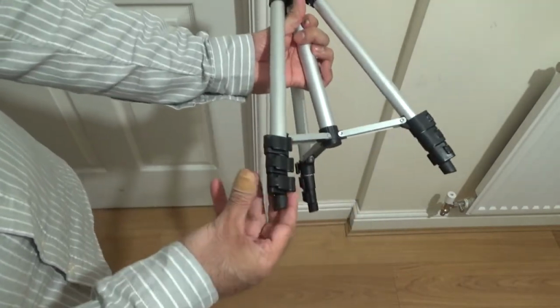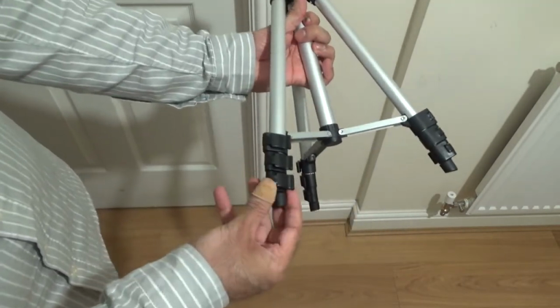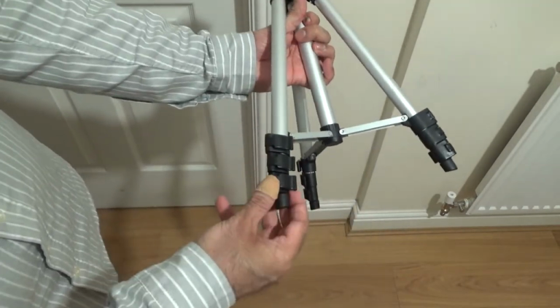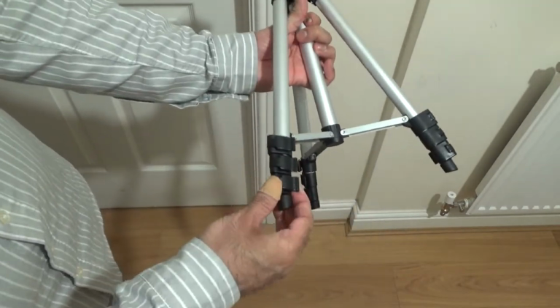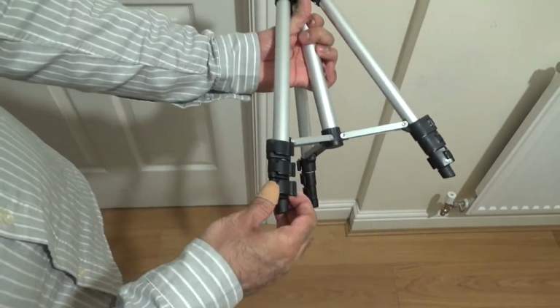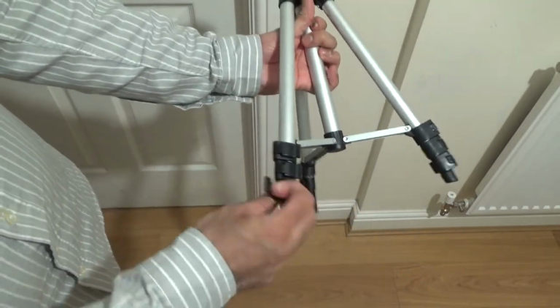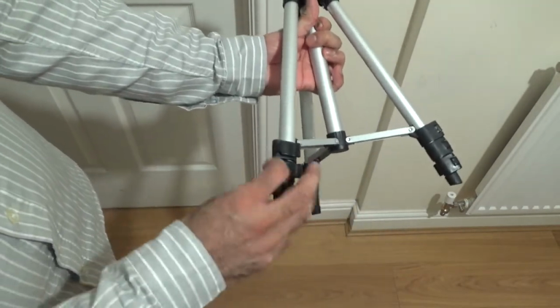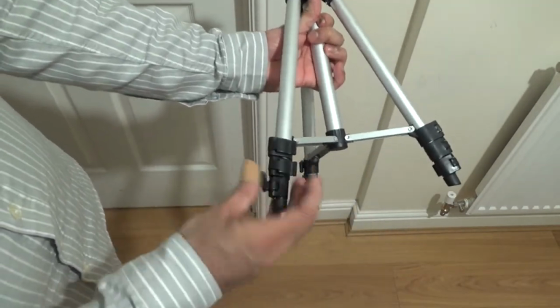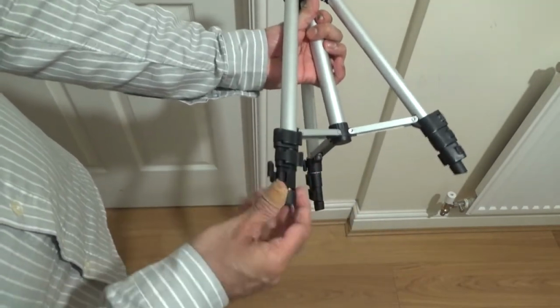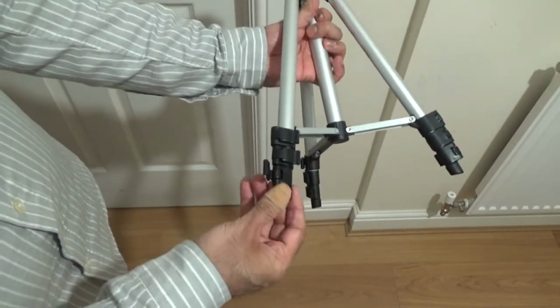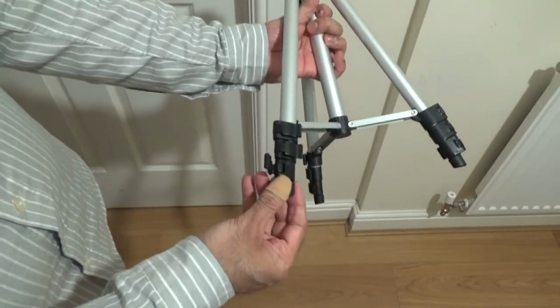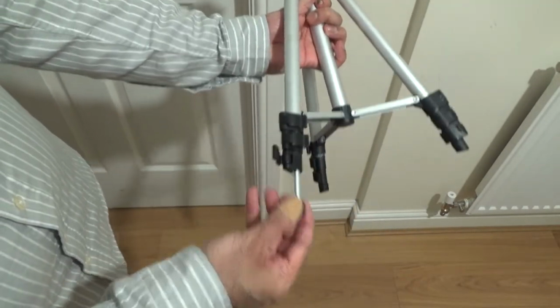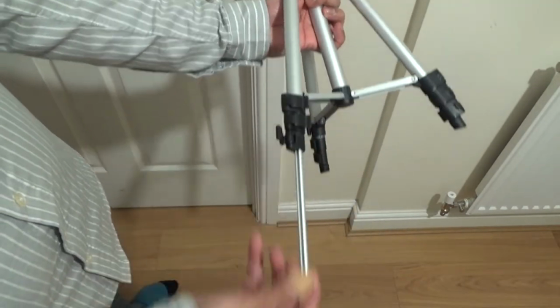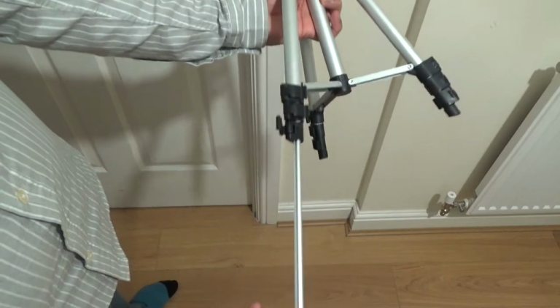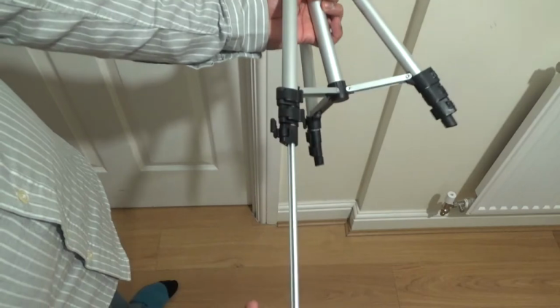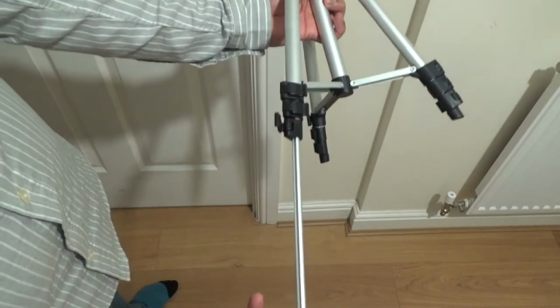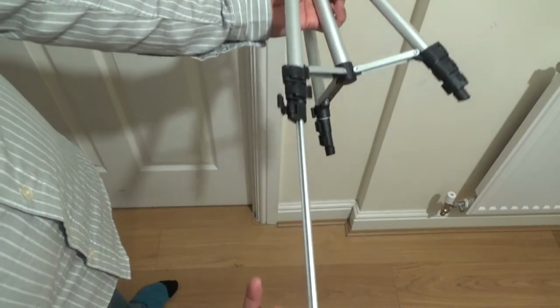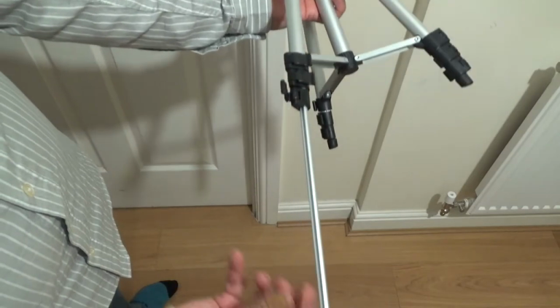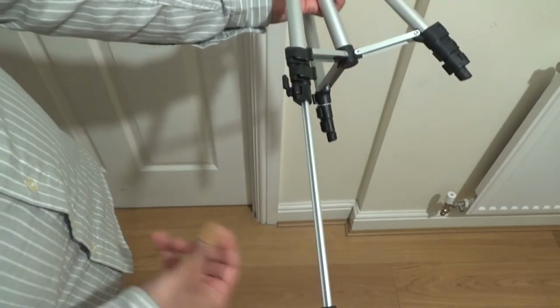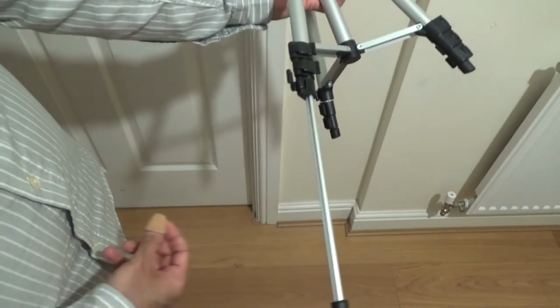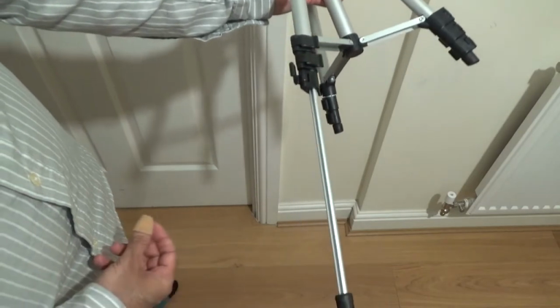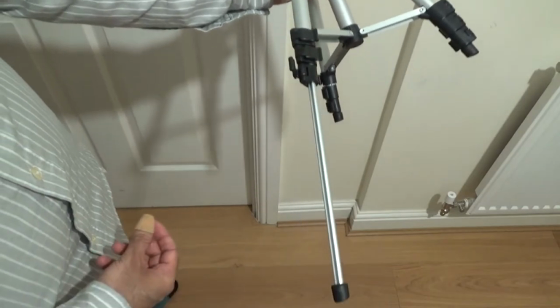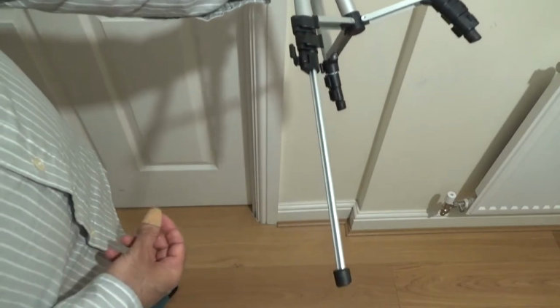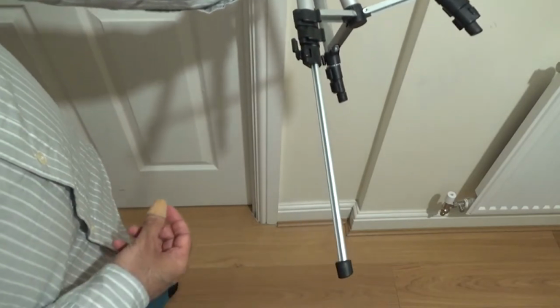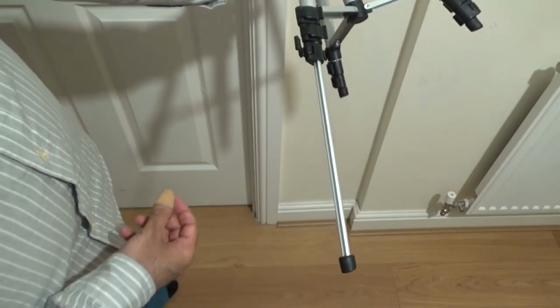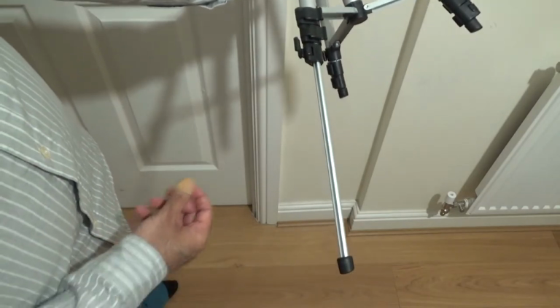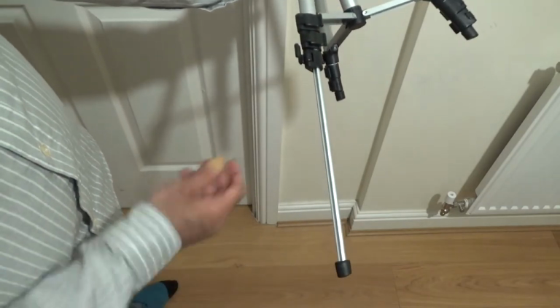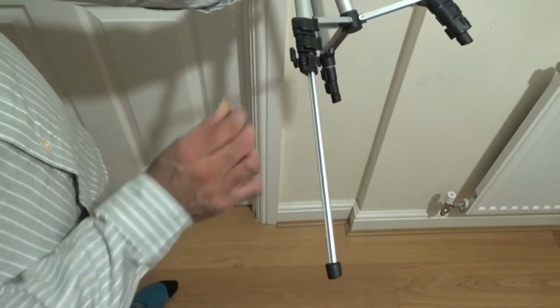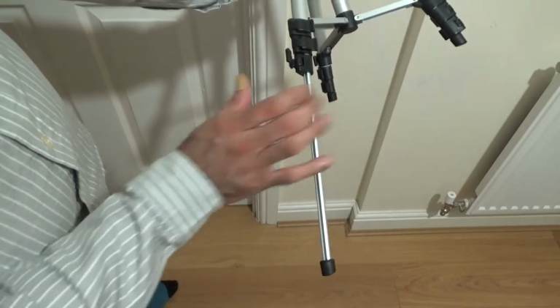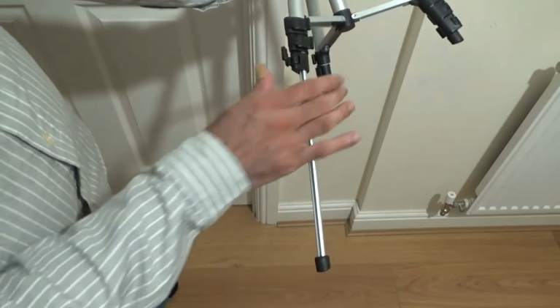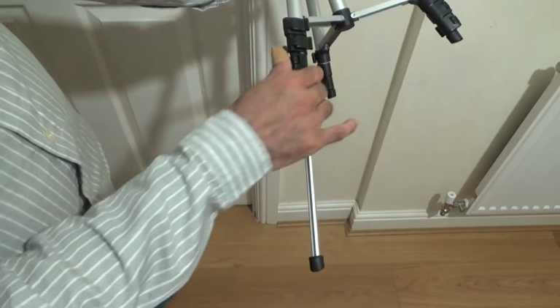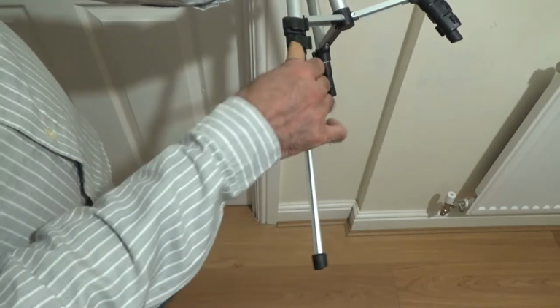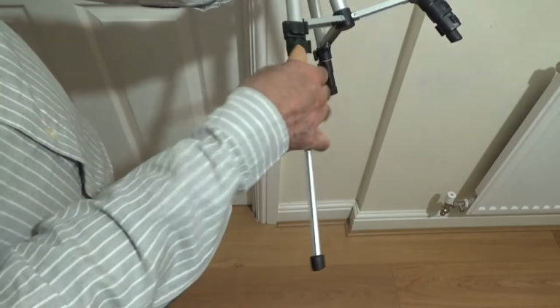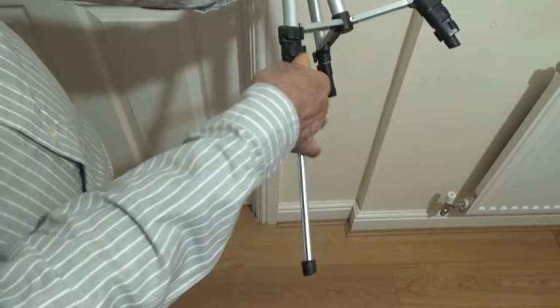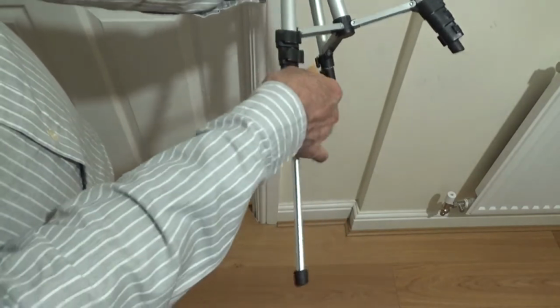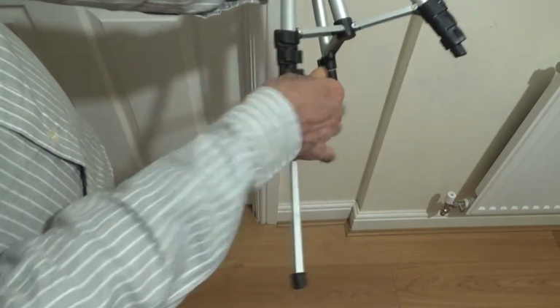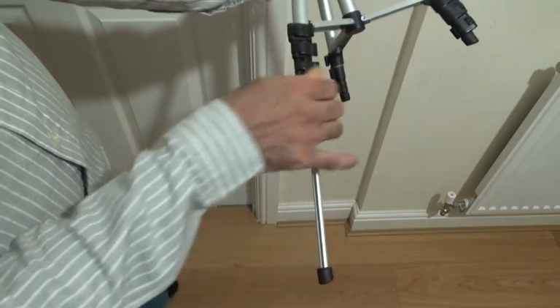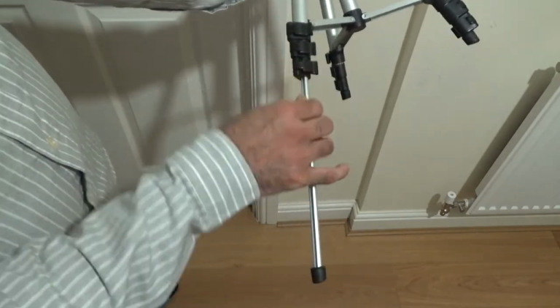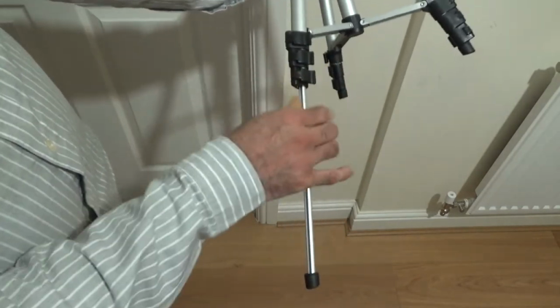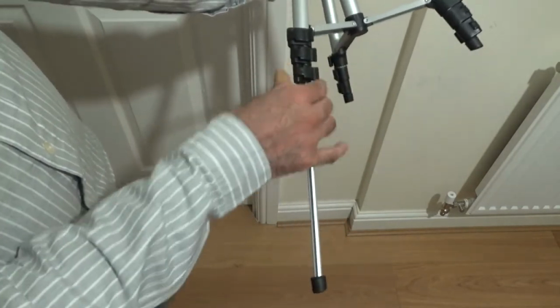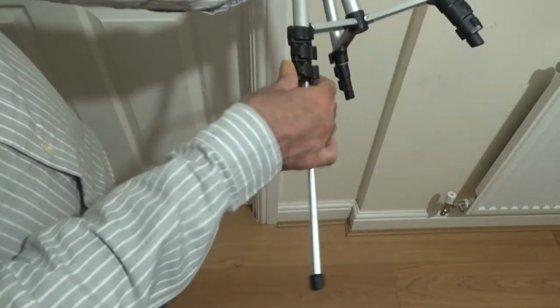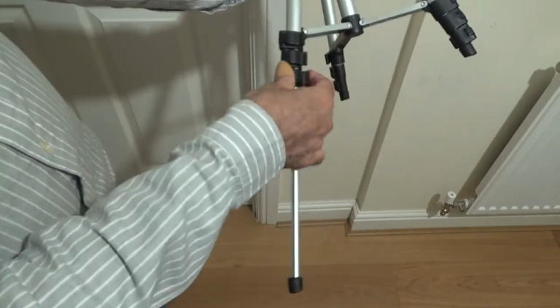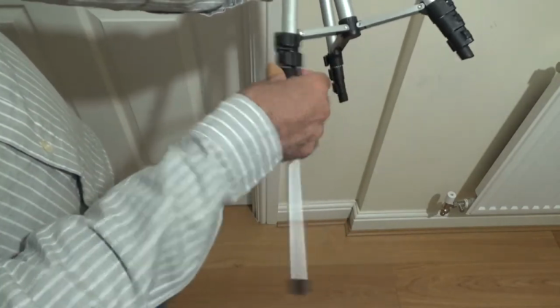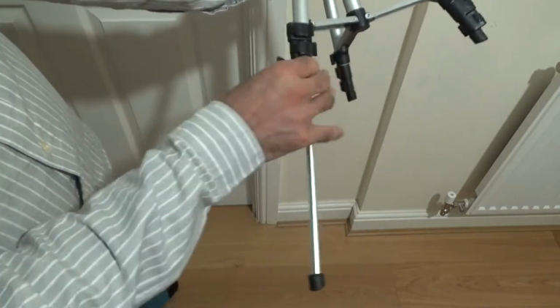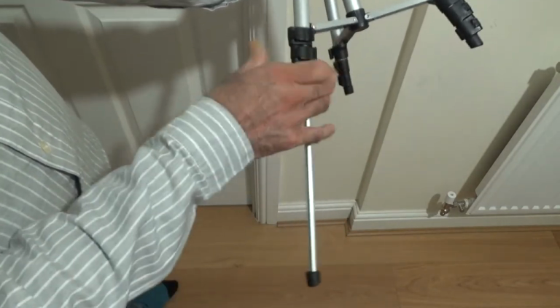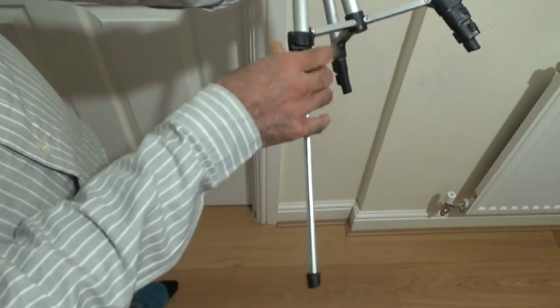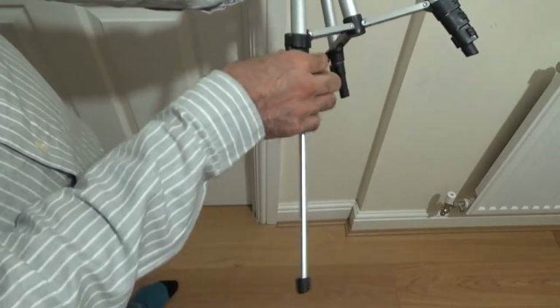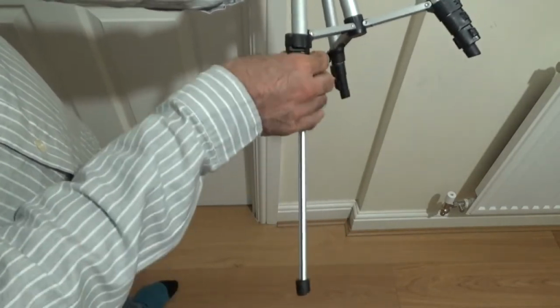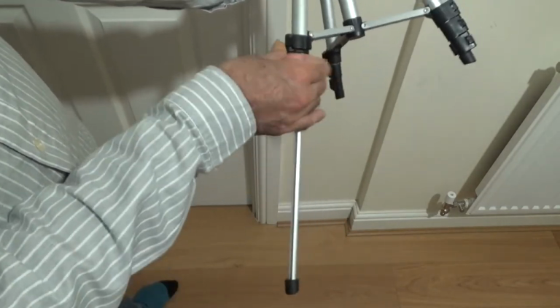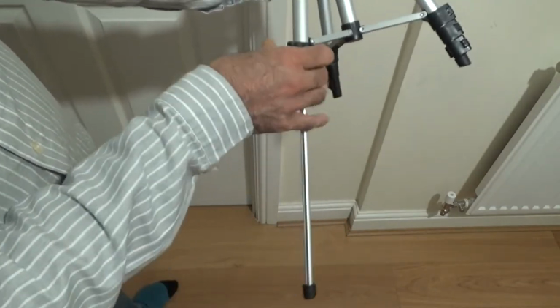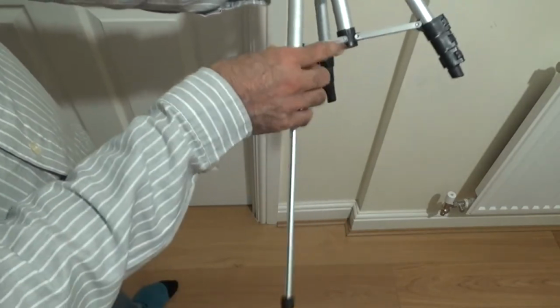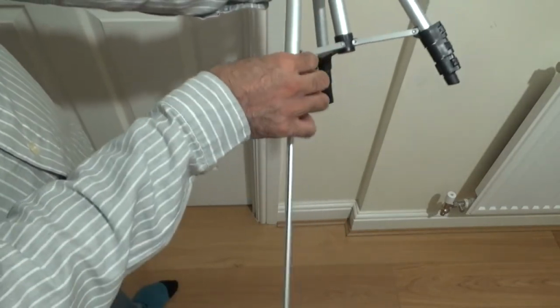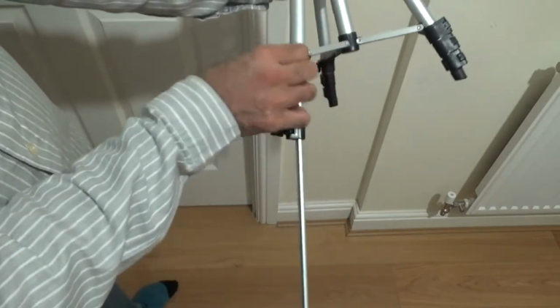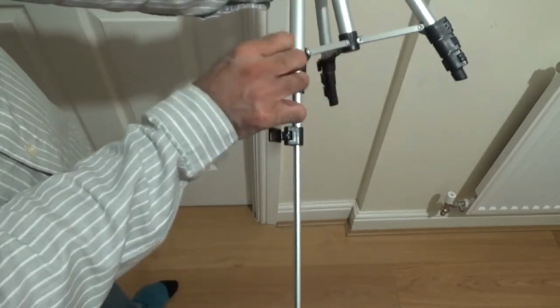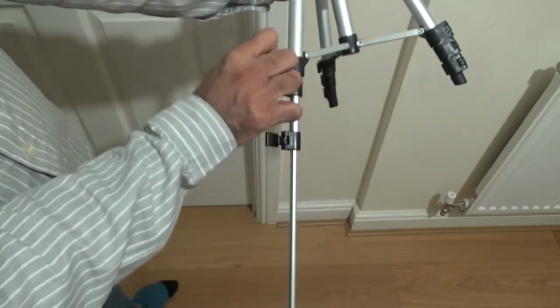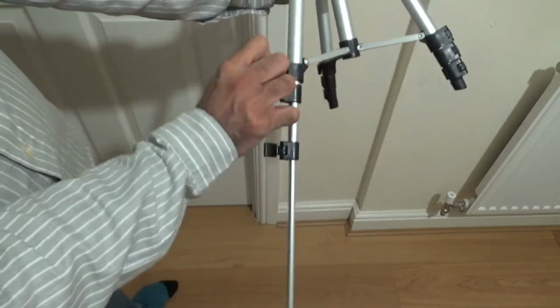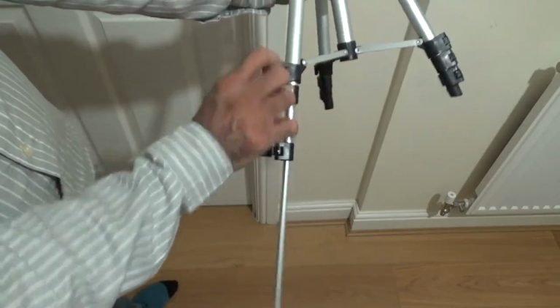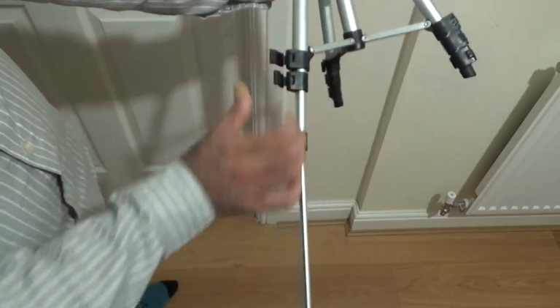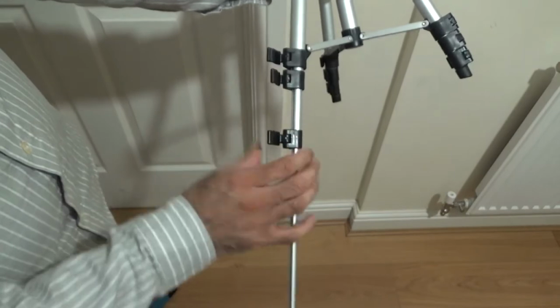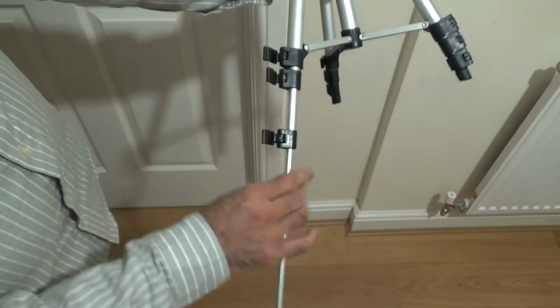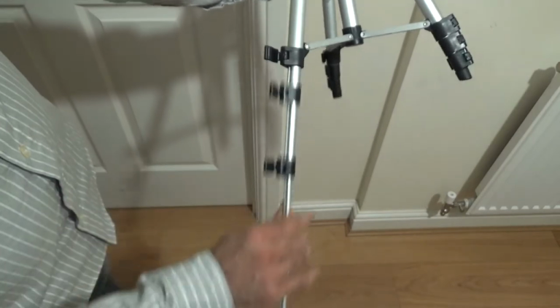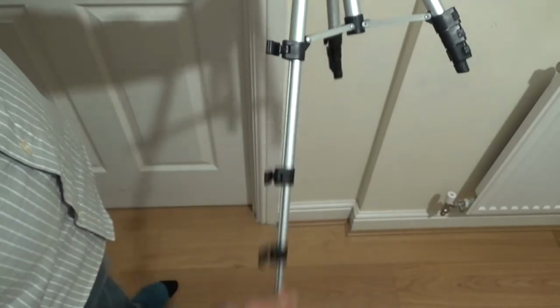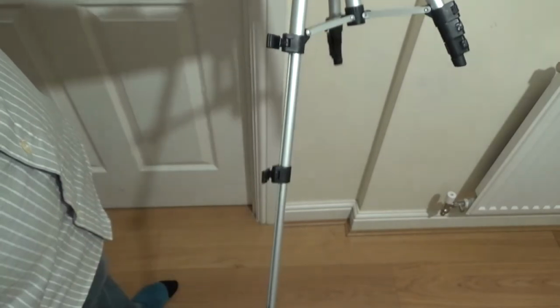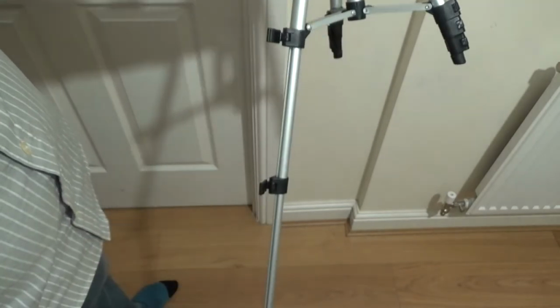So the legs — you could do one leg at a time, lock it, or you could do all three together, as I am going to do now.